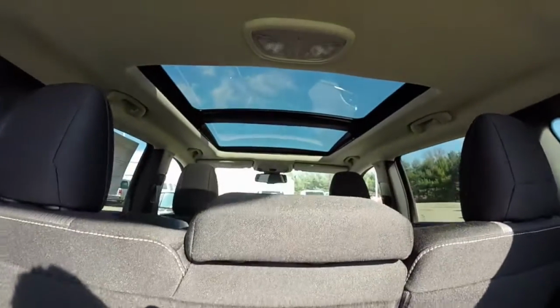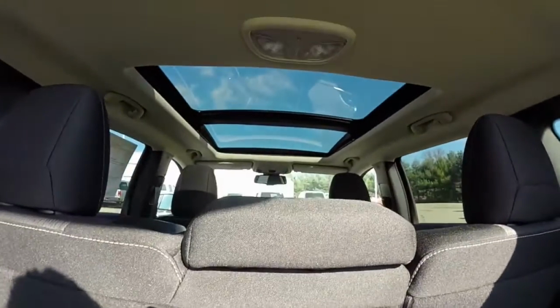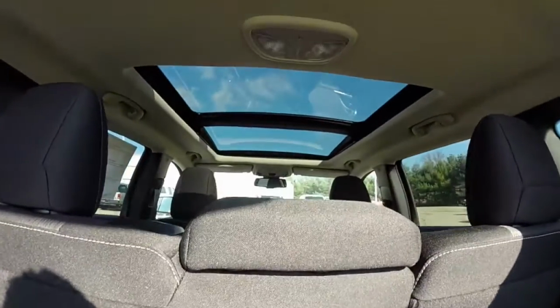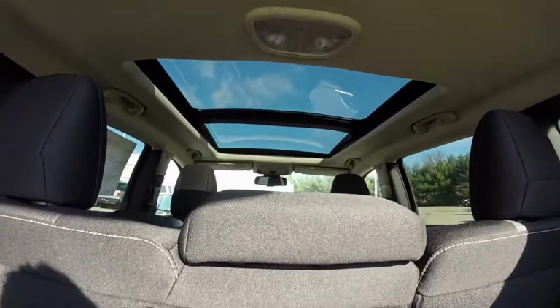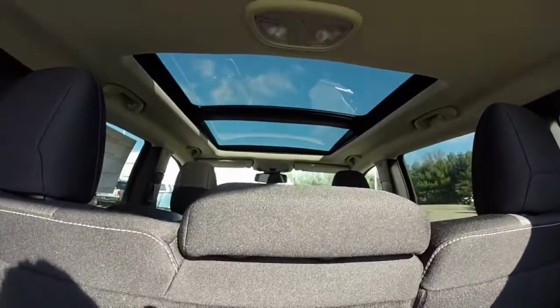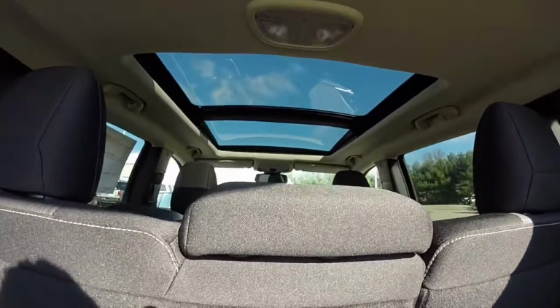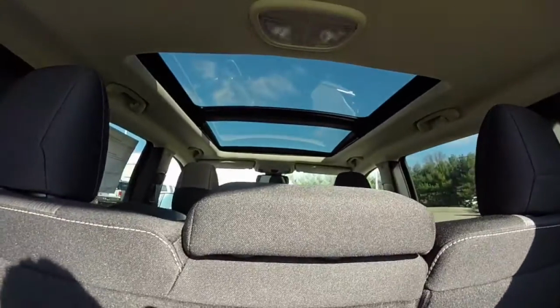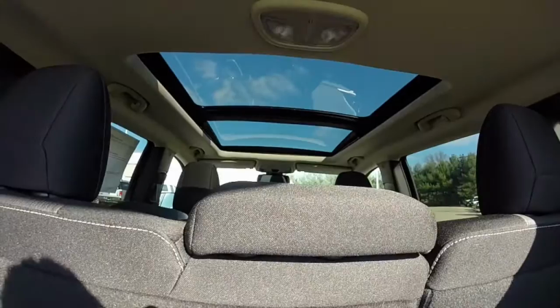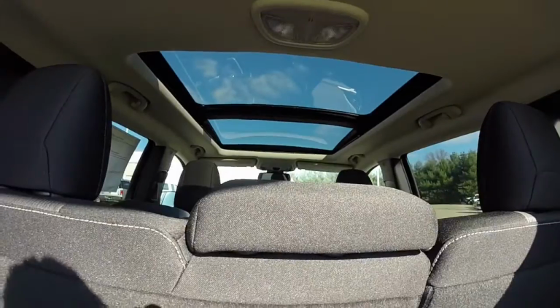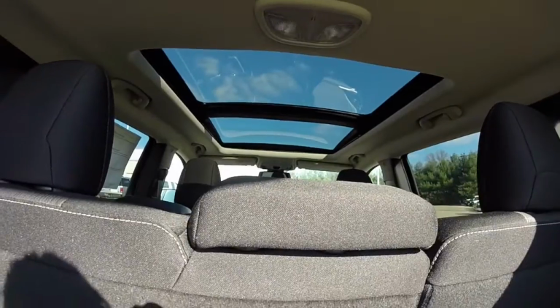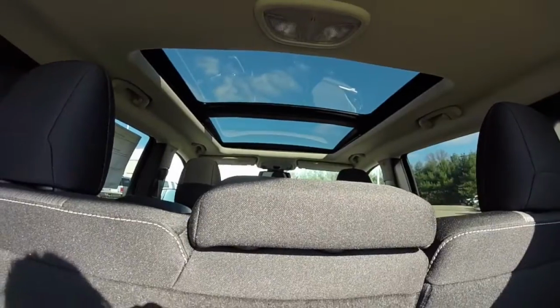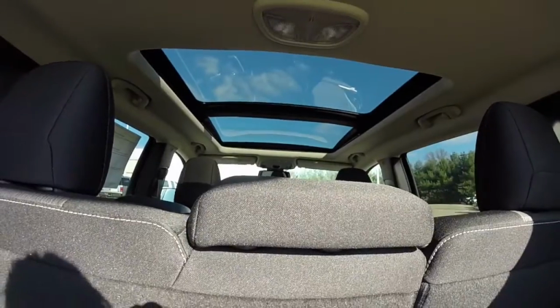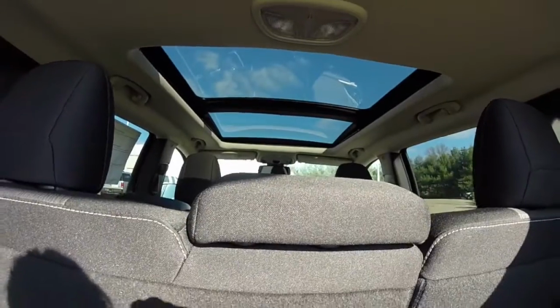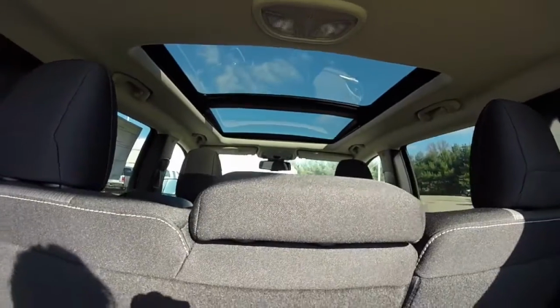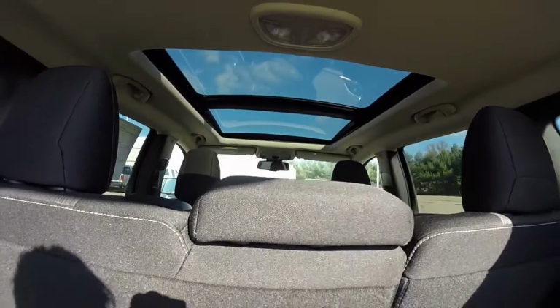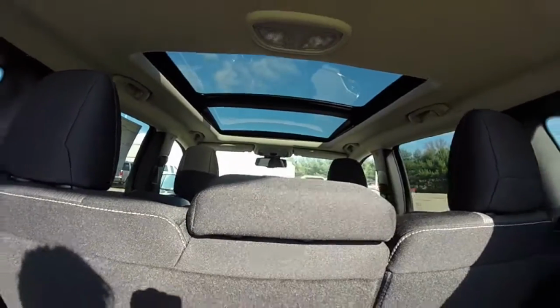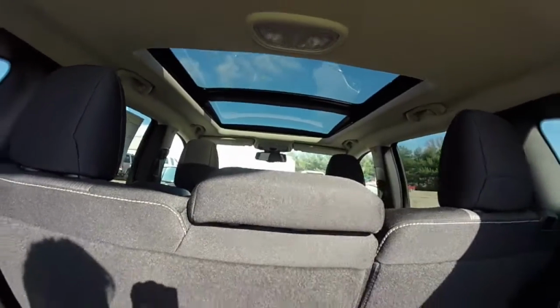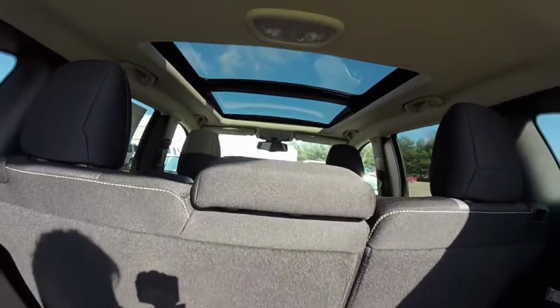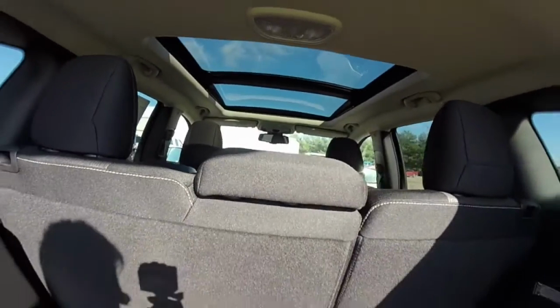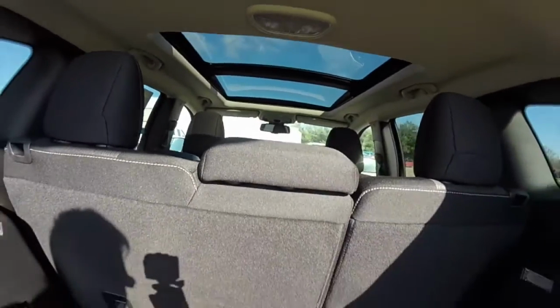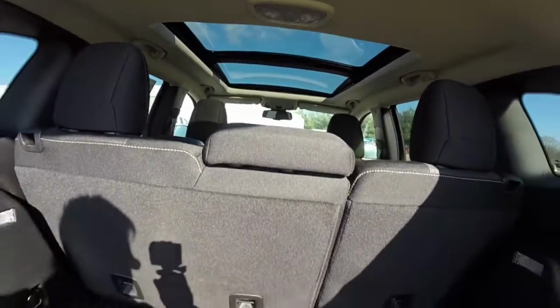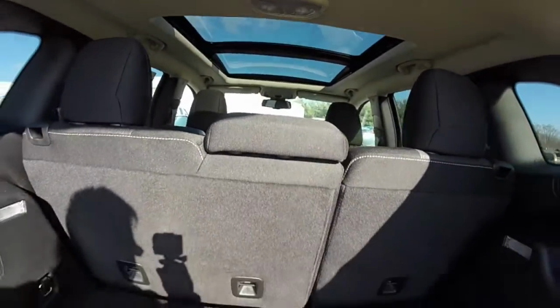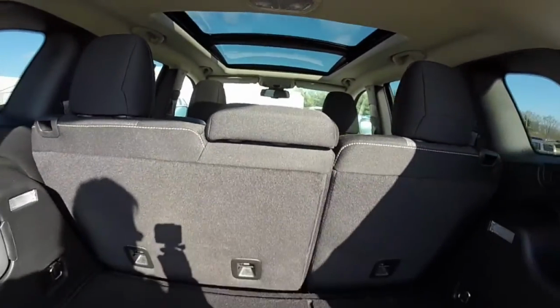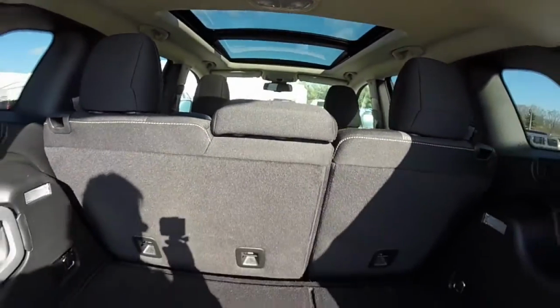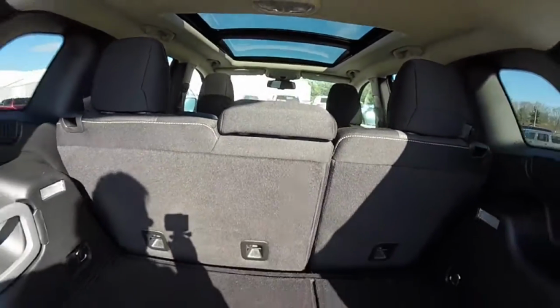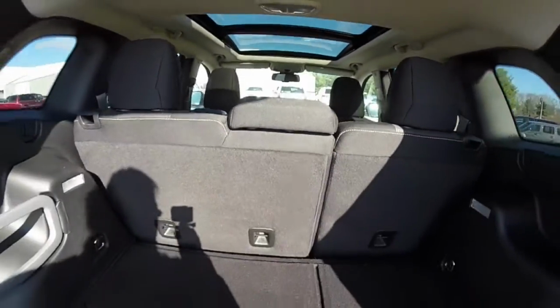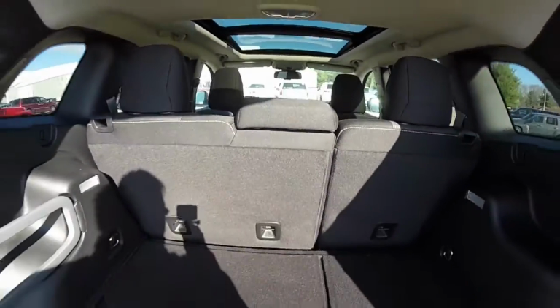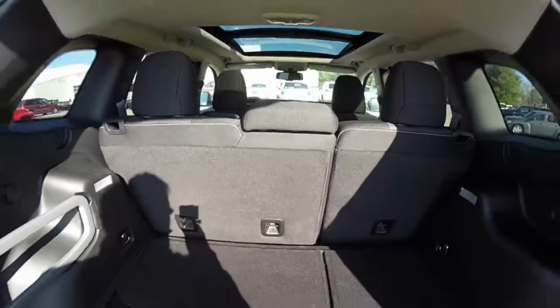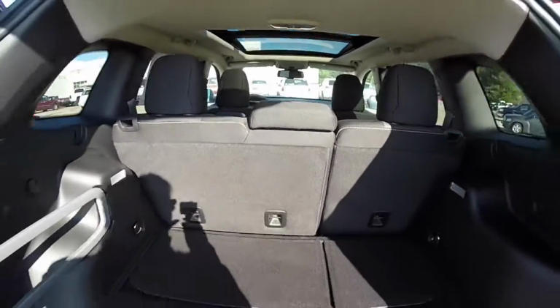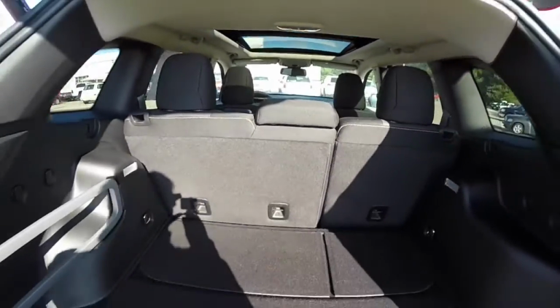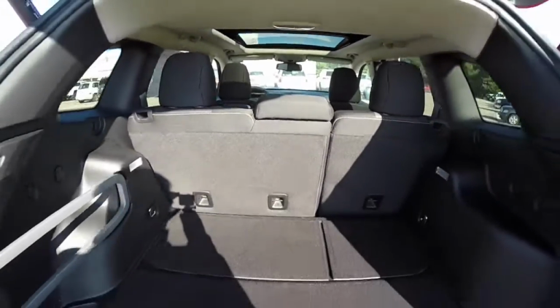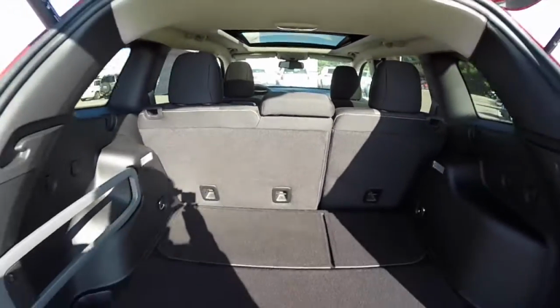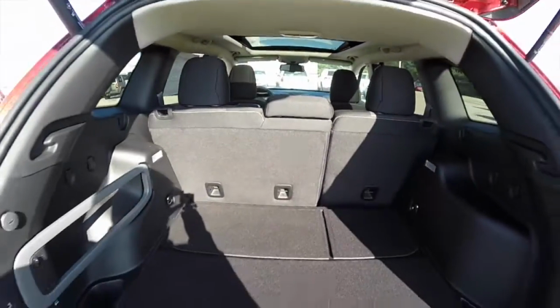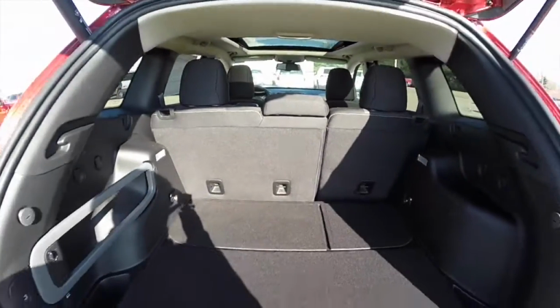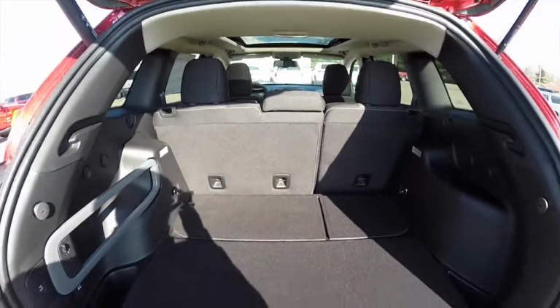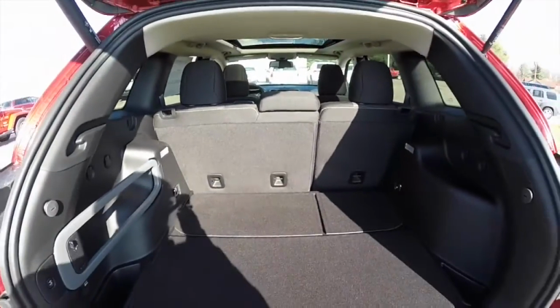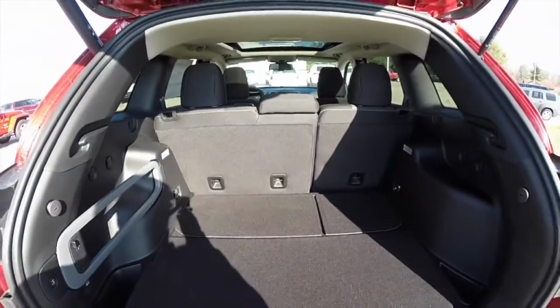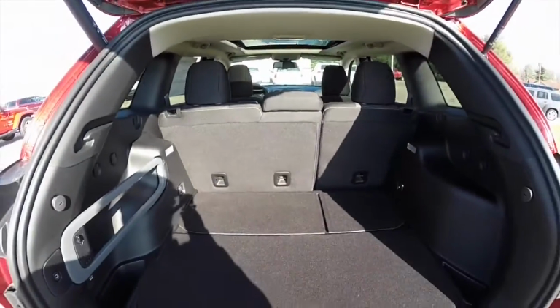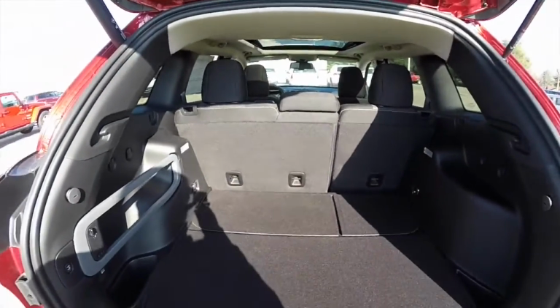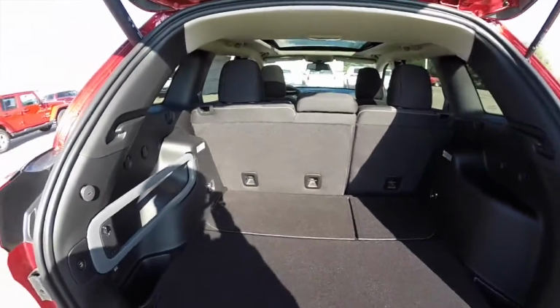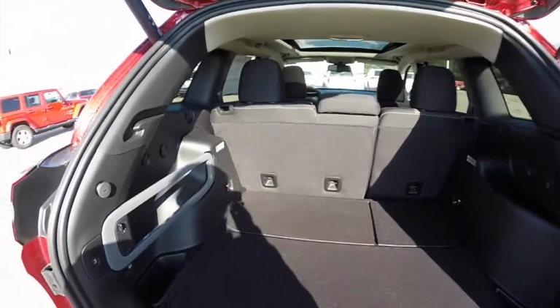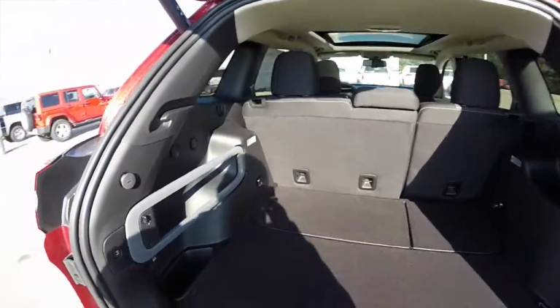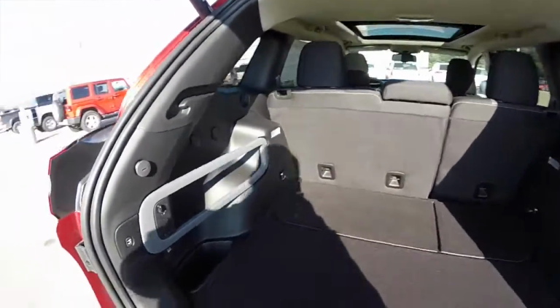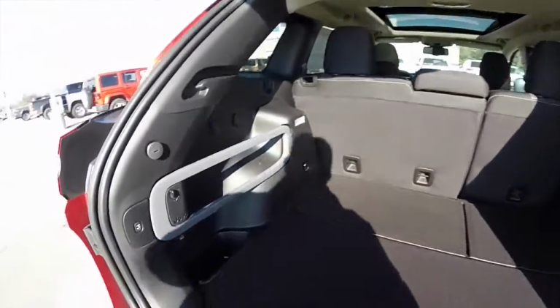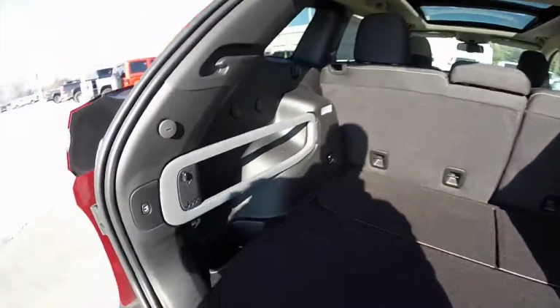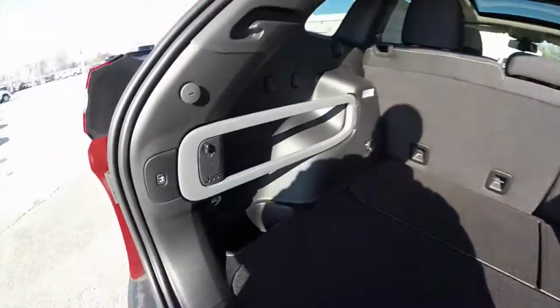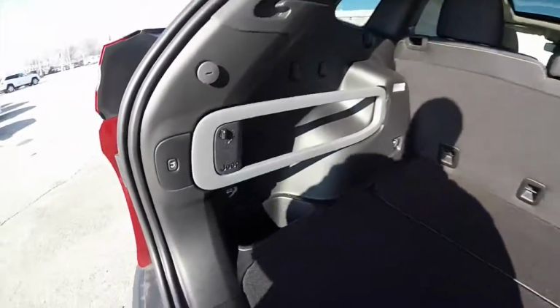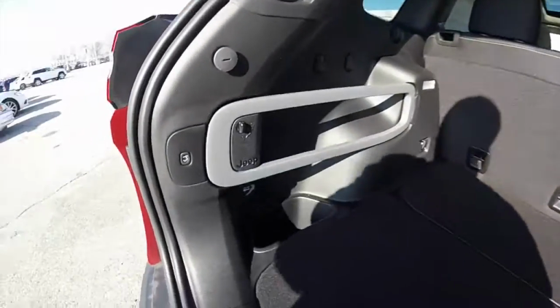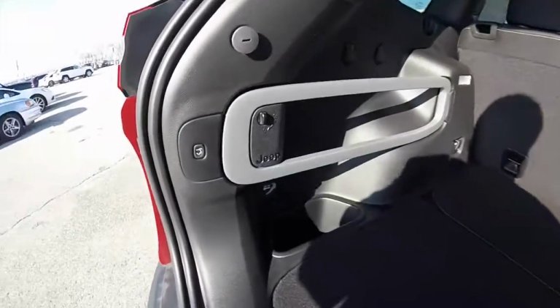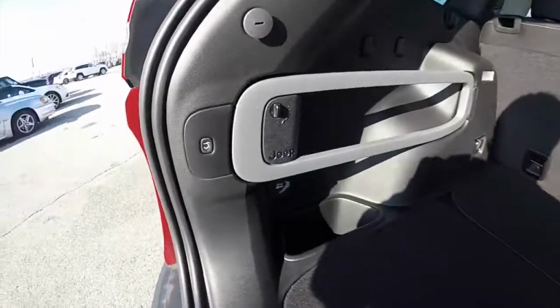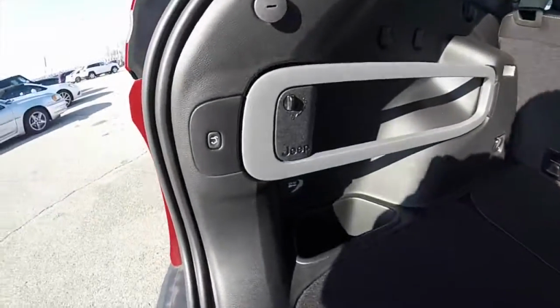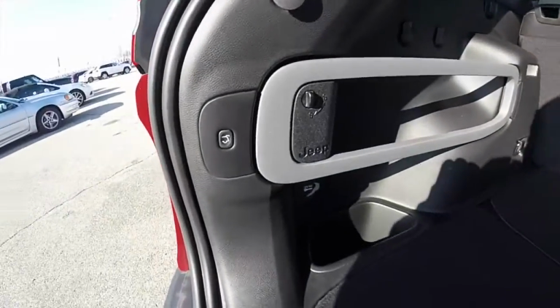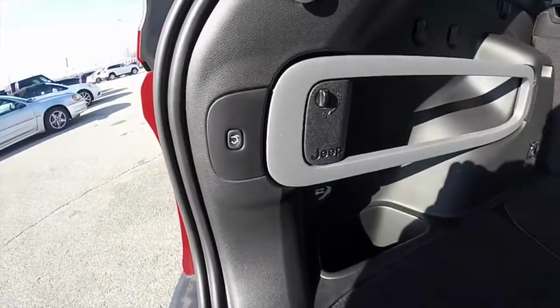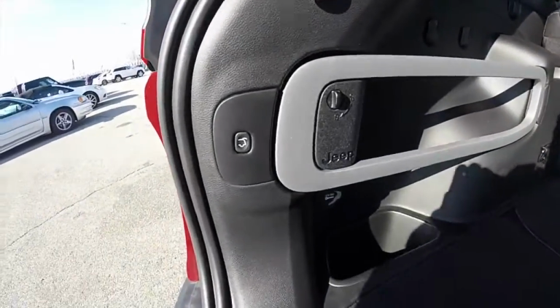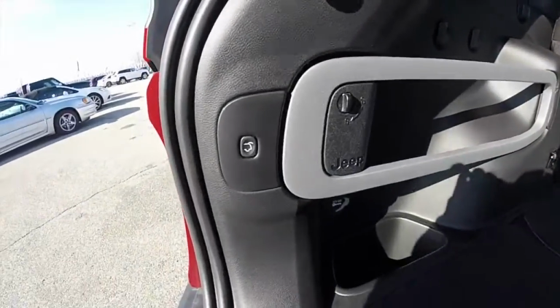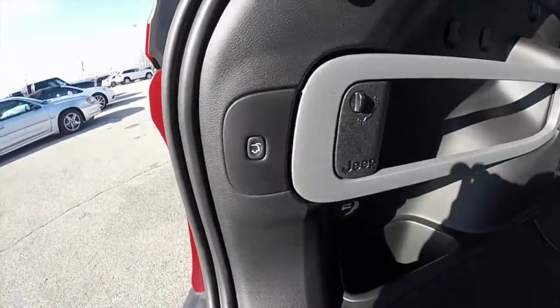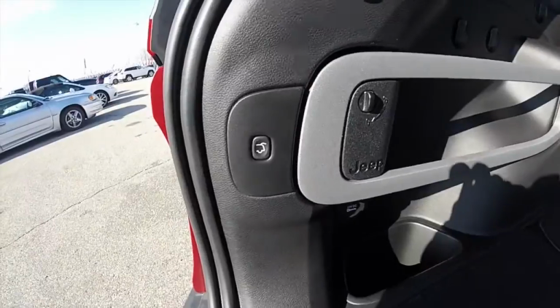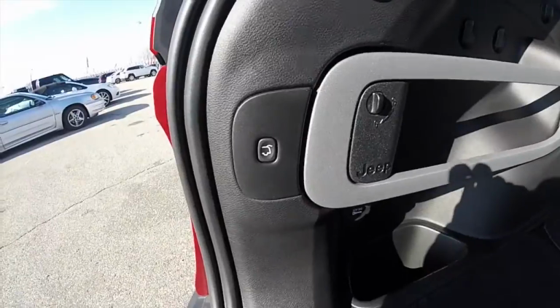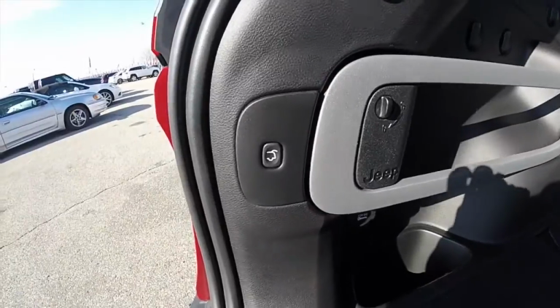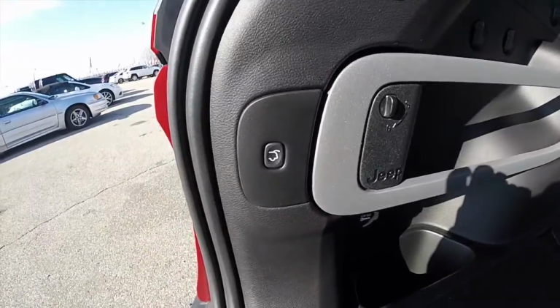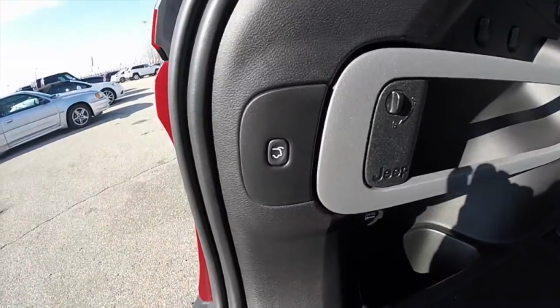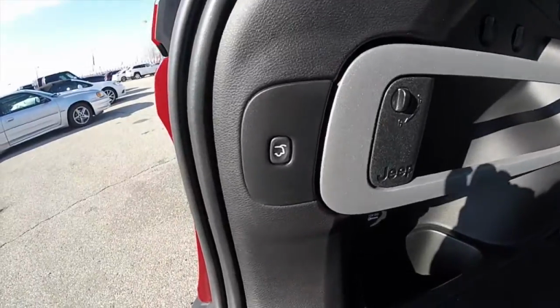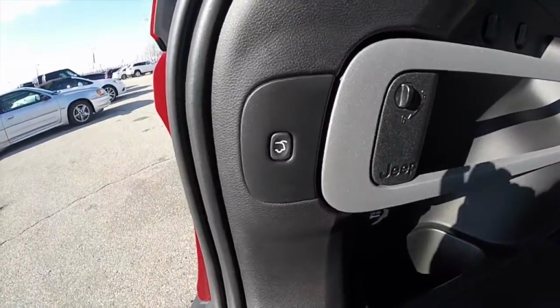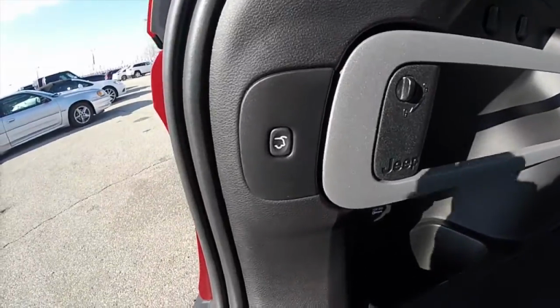You can also see the command view panorama sunroof from here. To close the hatch, locate the button on the trim.